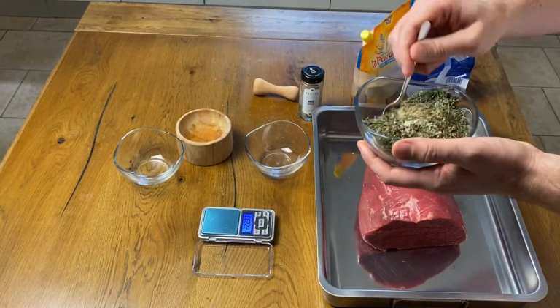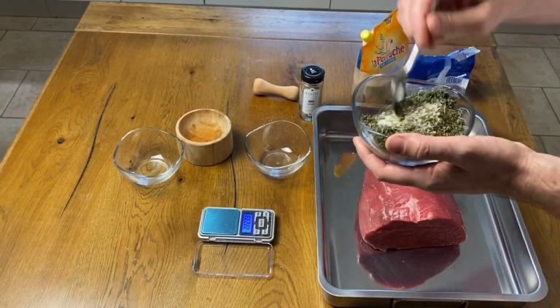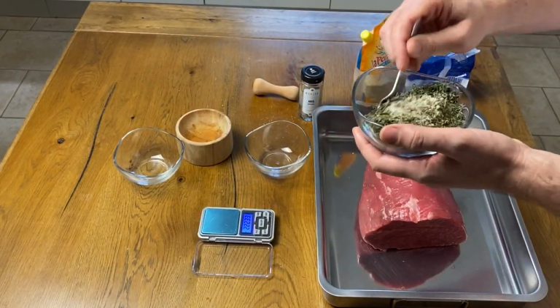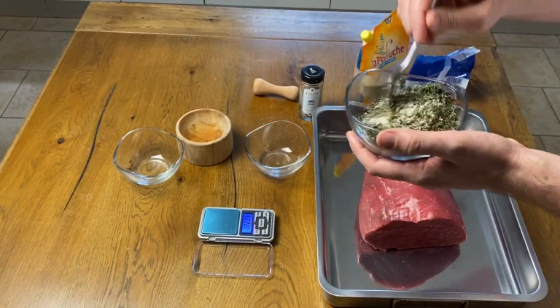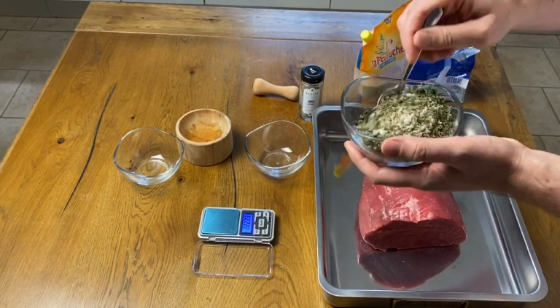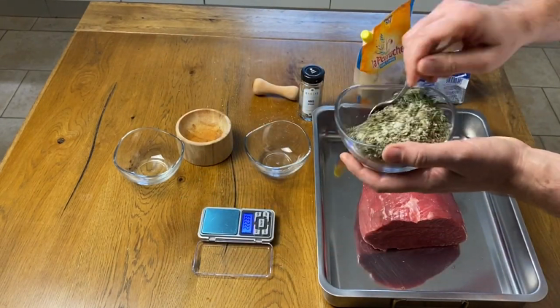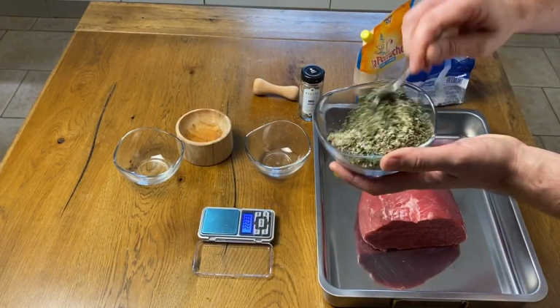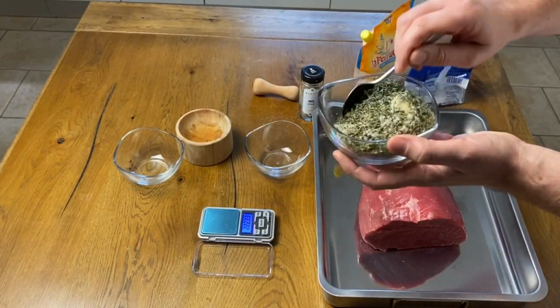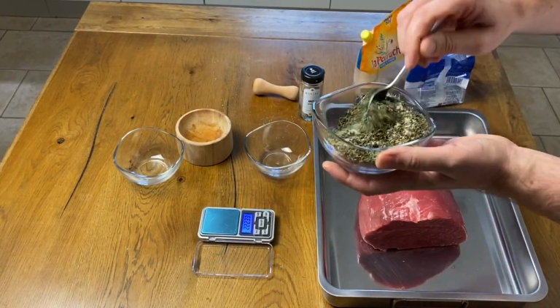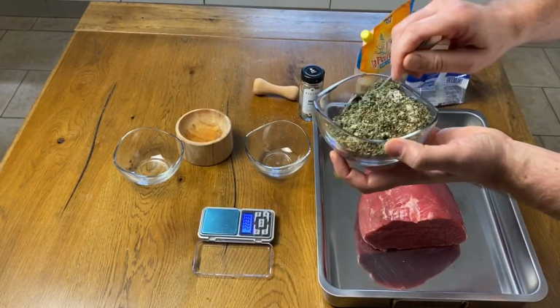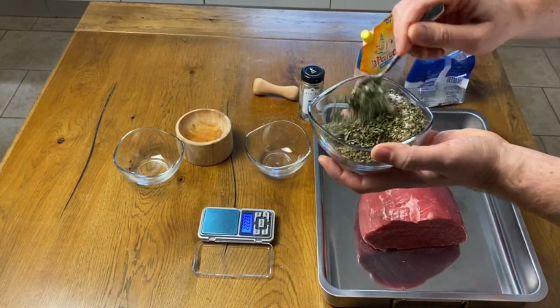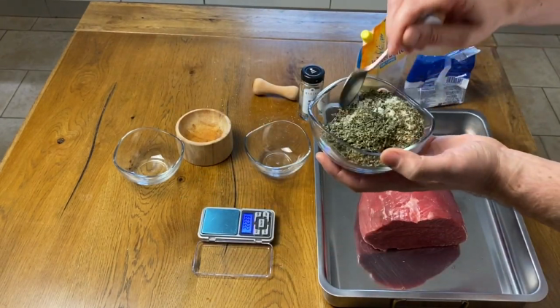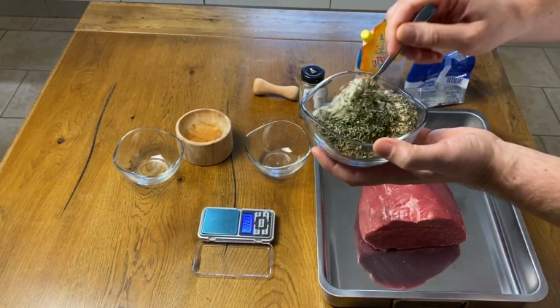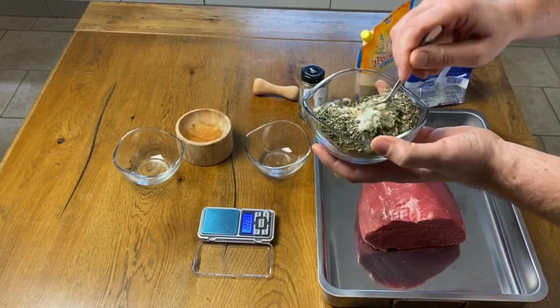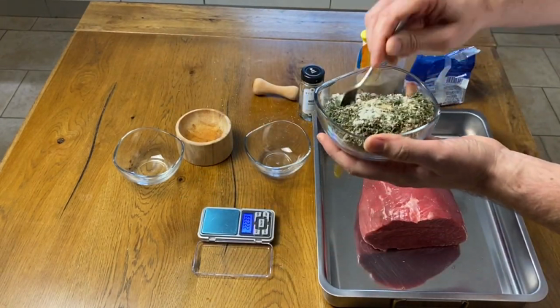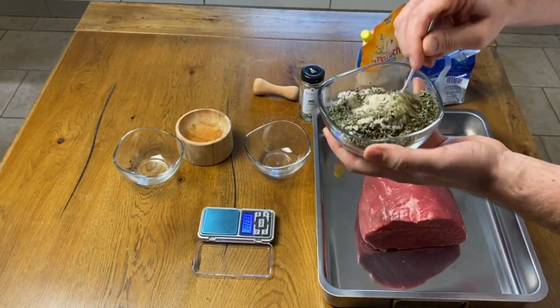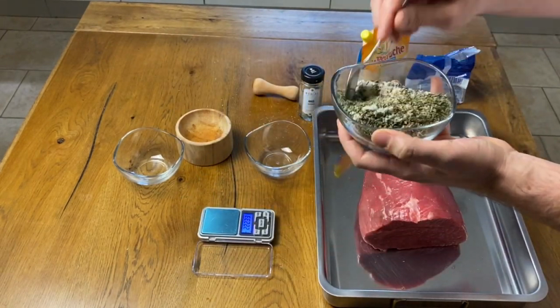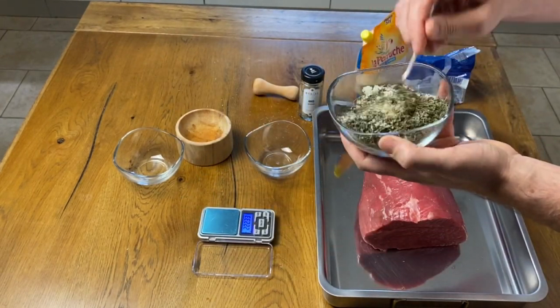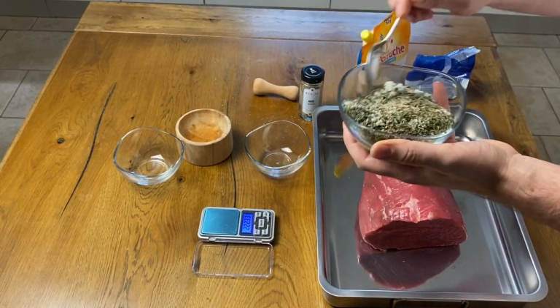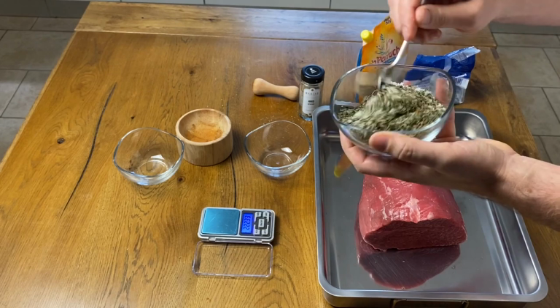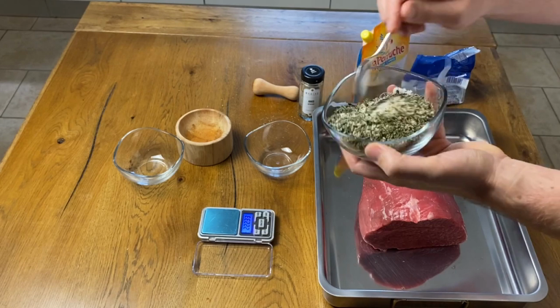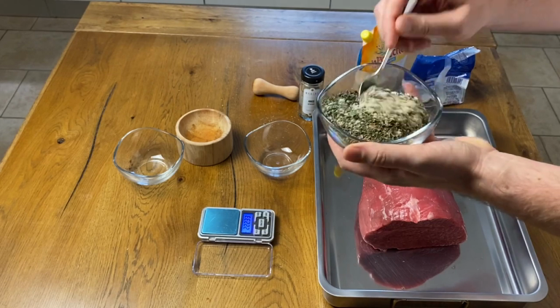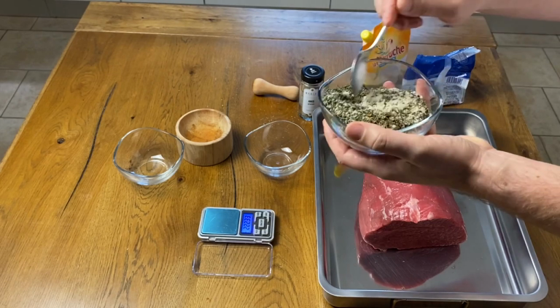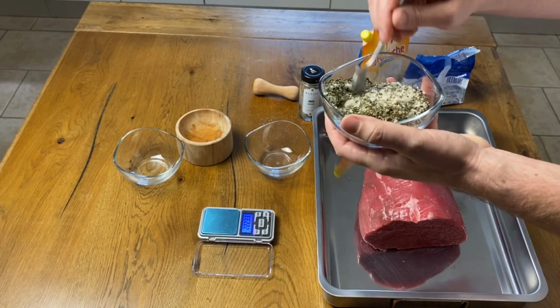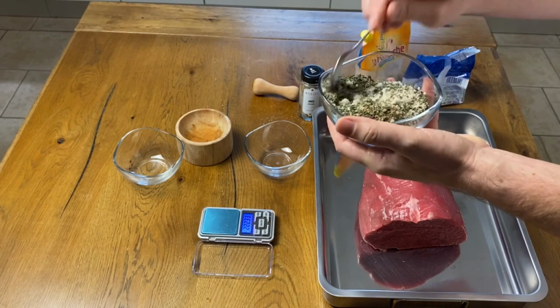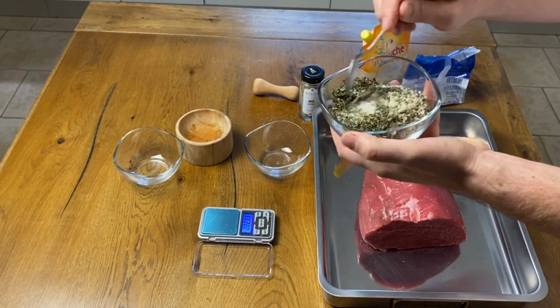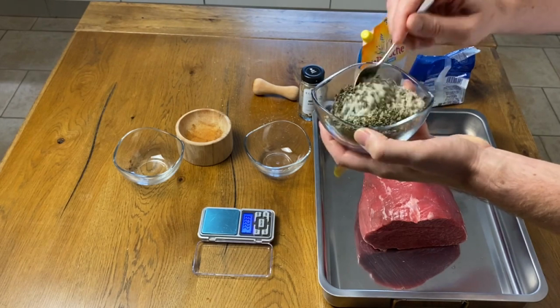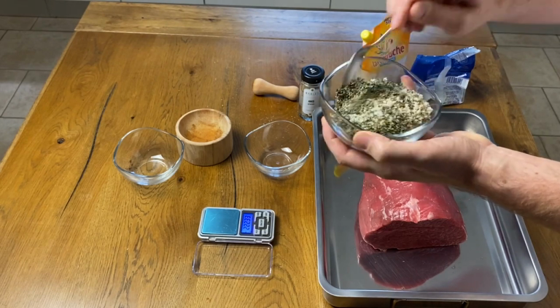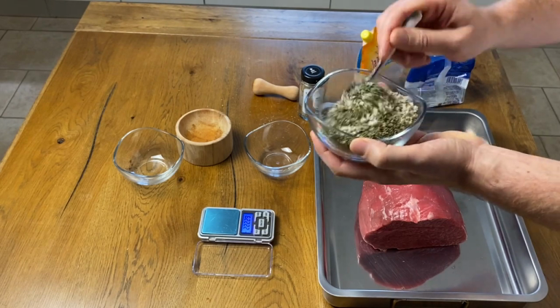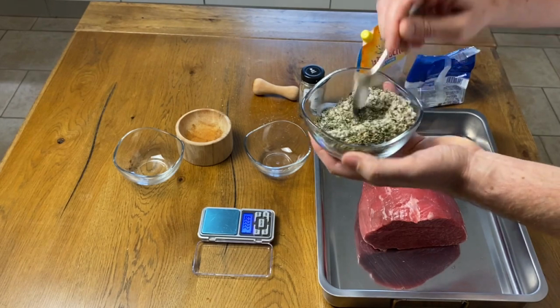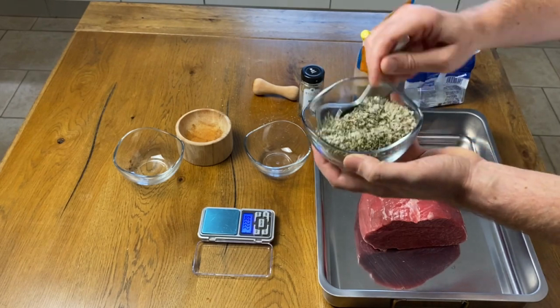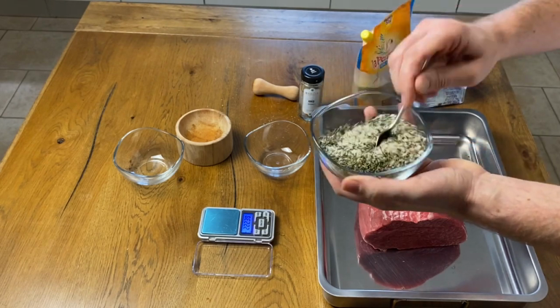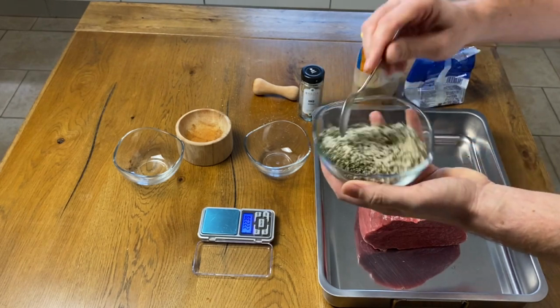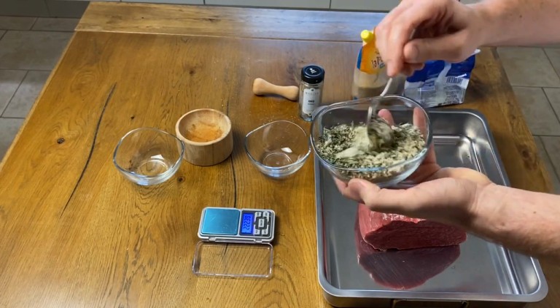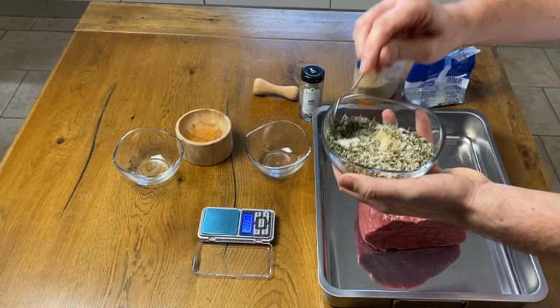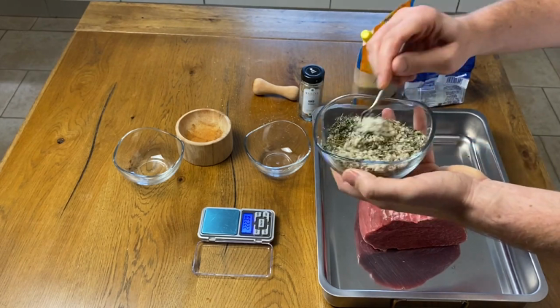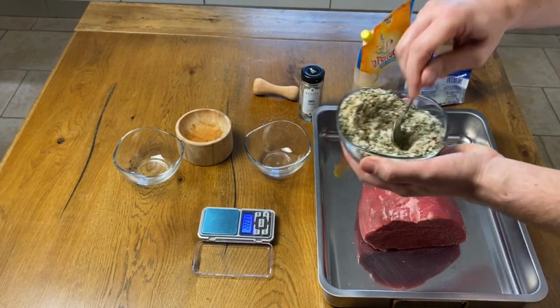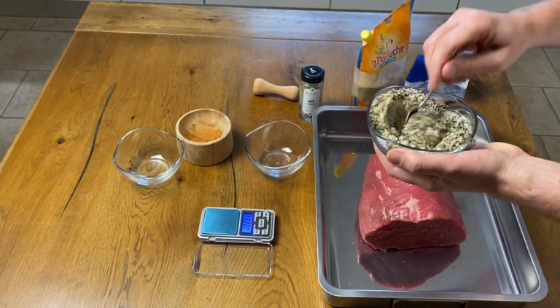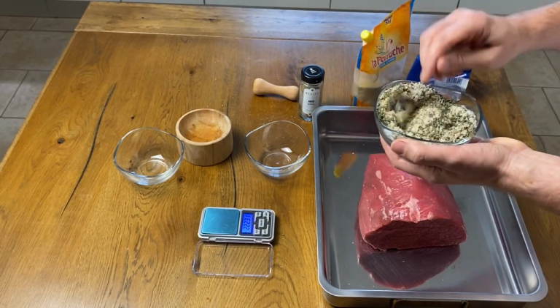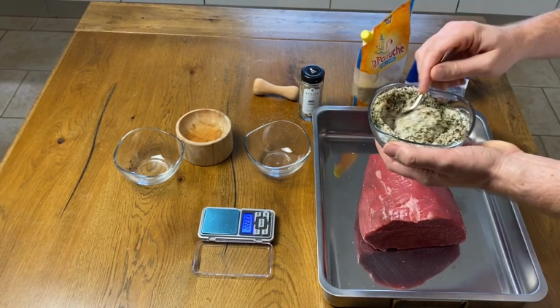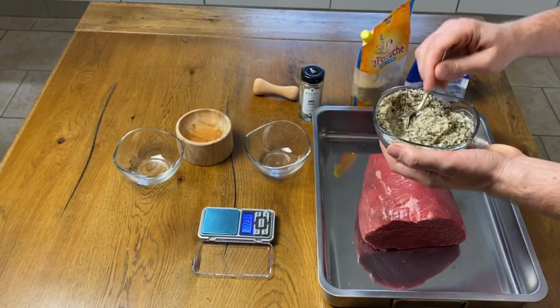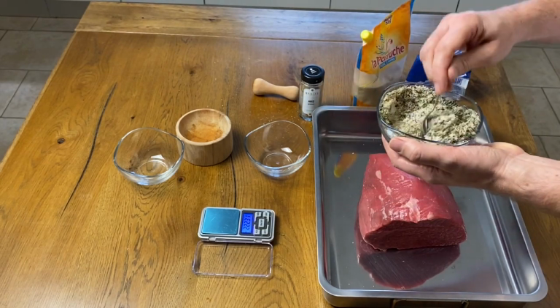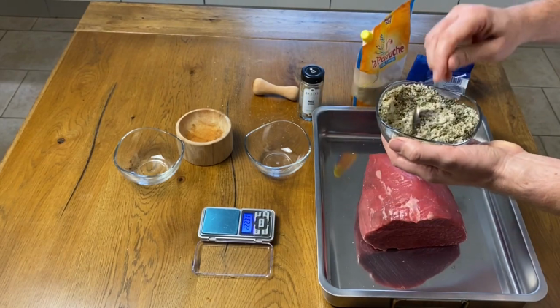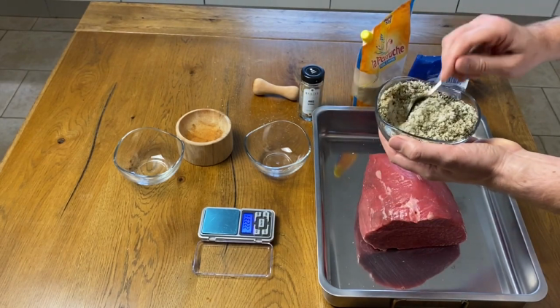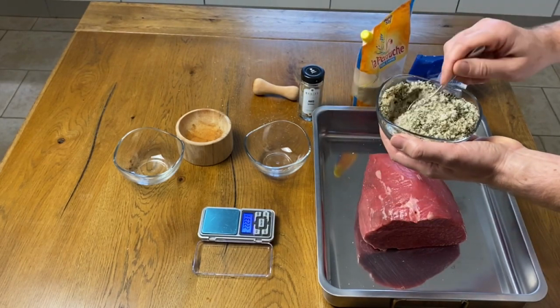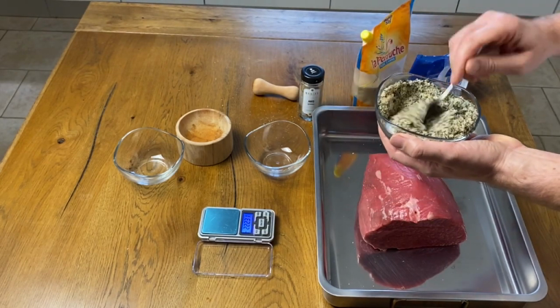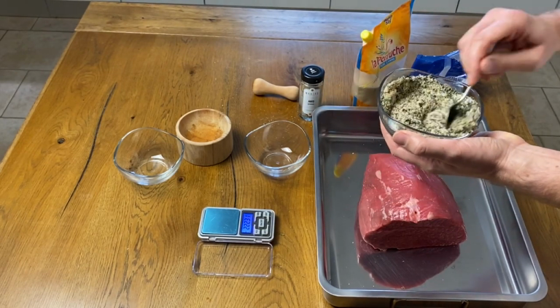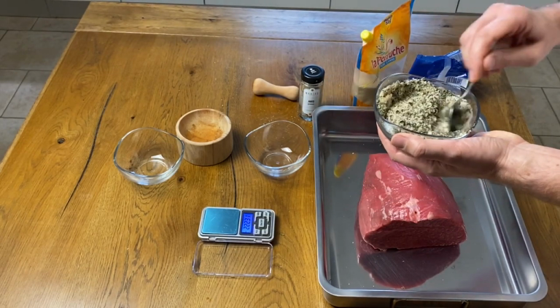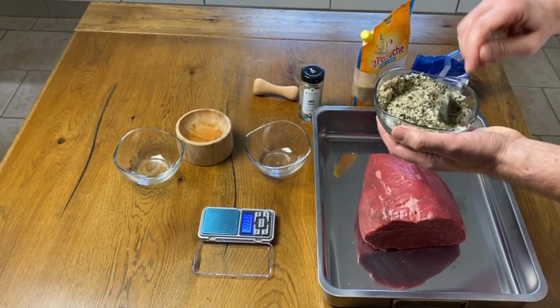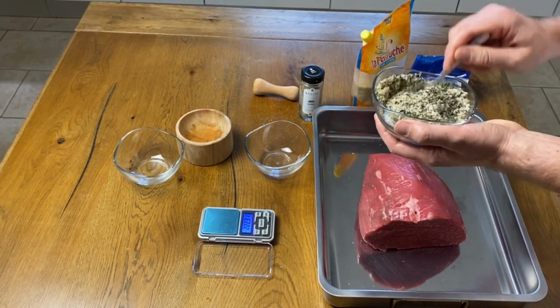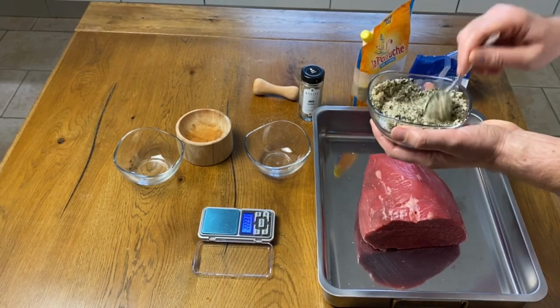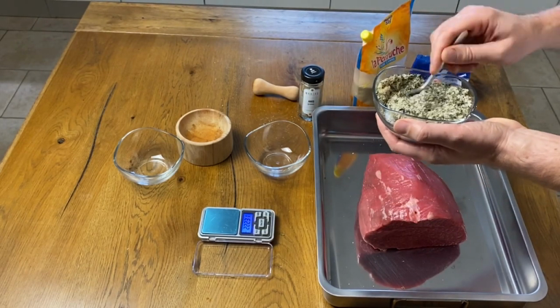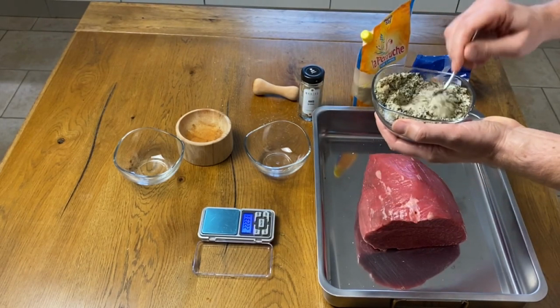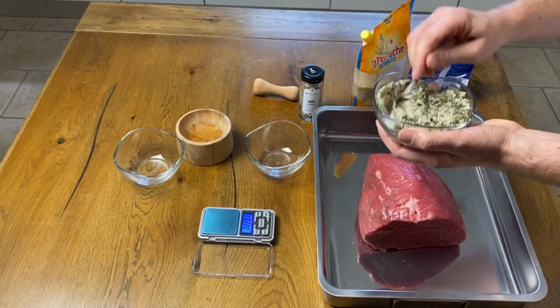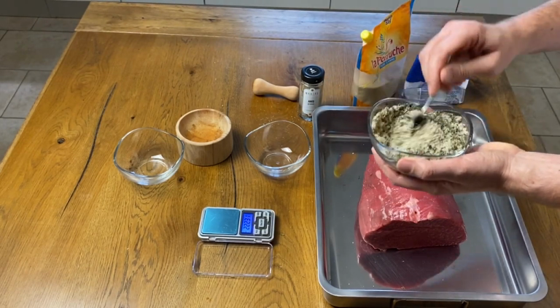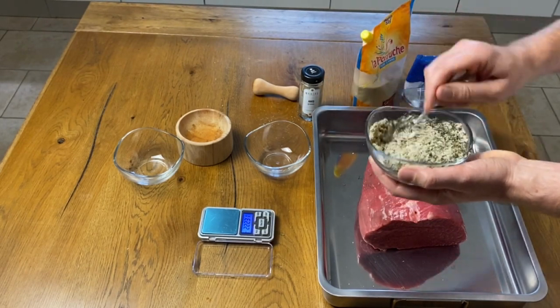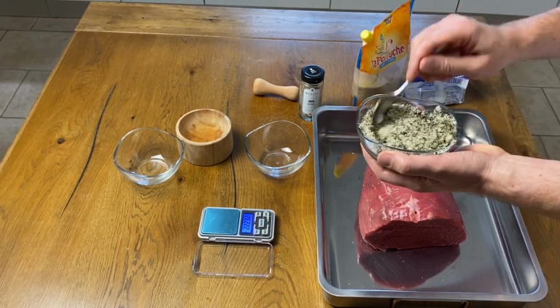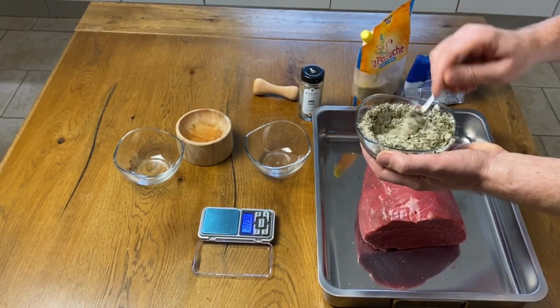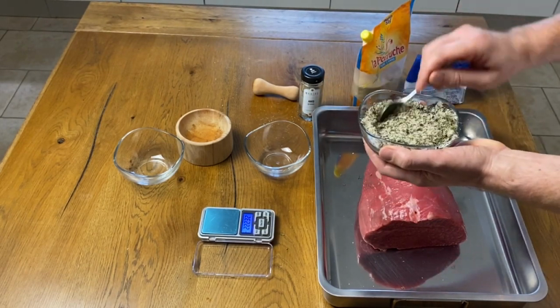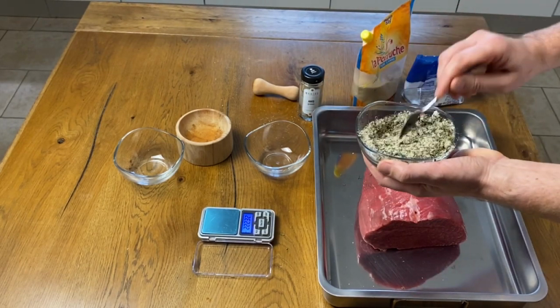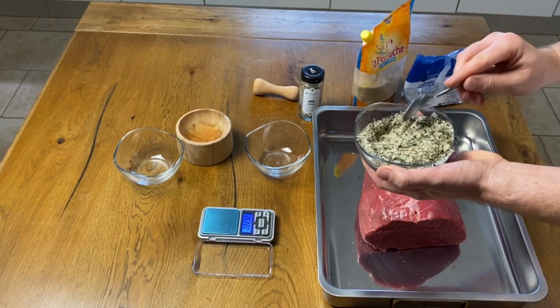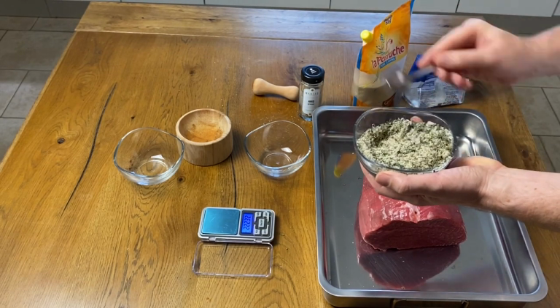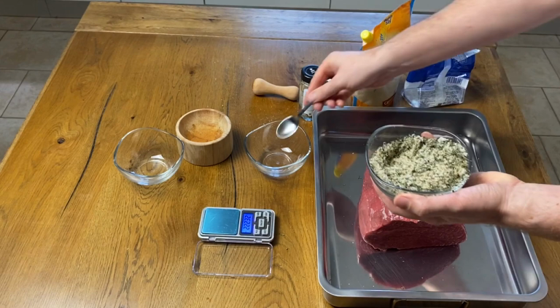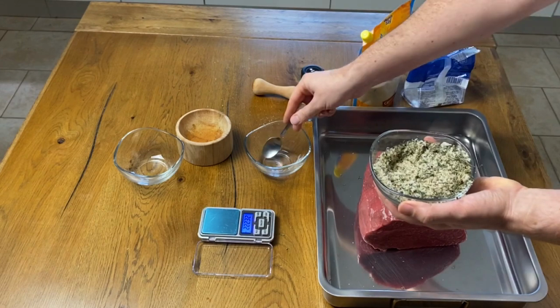We mix well our ingredients and we're going to gently spread them all over our meat equally, not forgetting any sides.